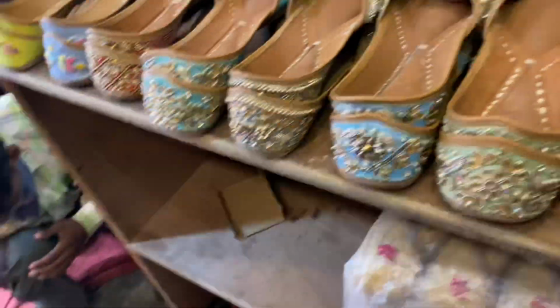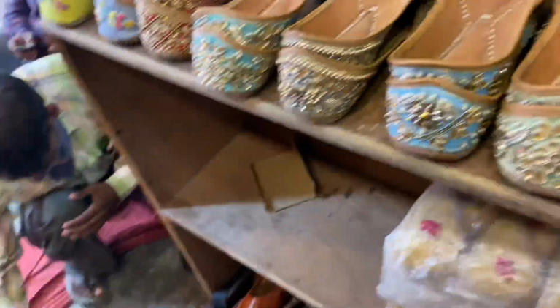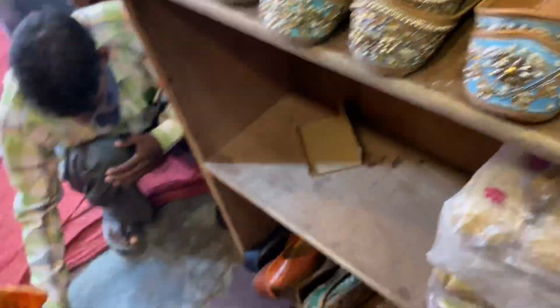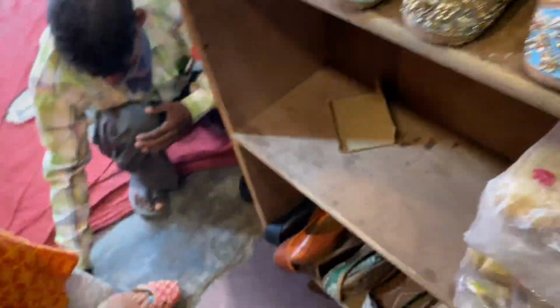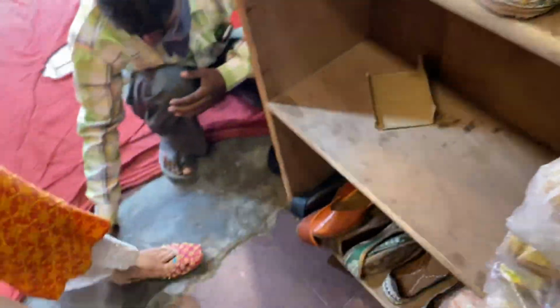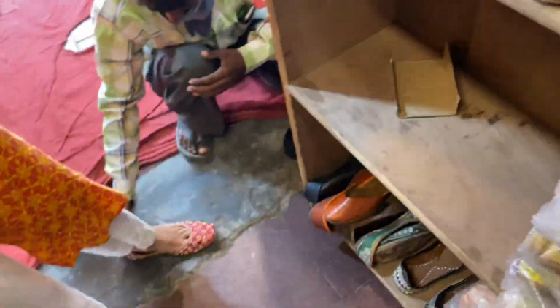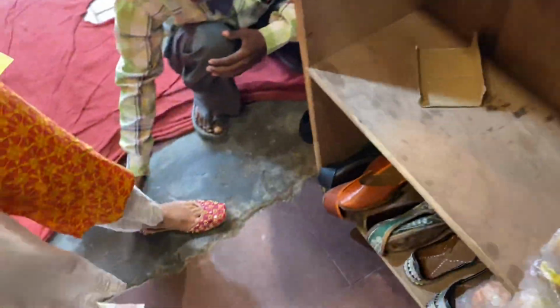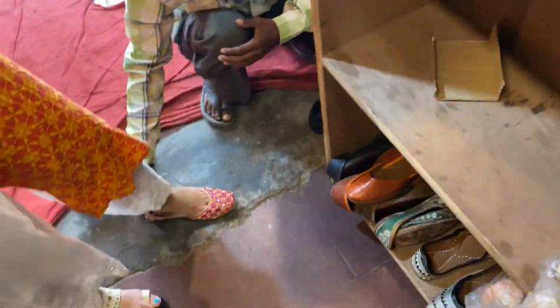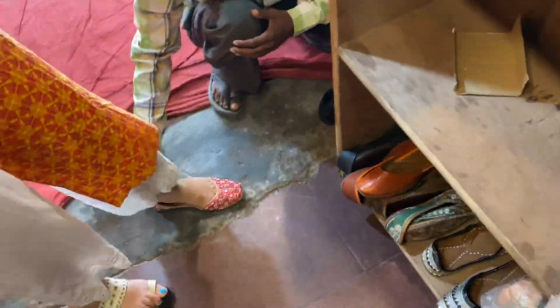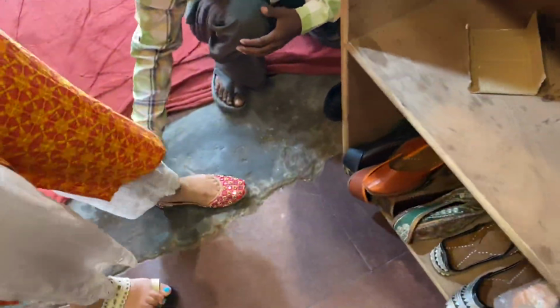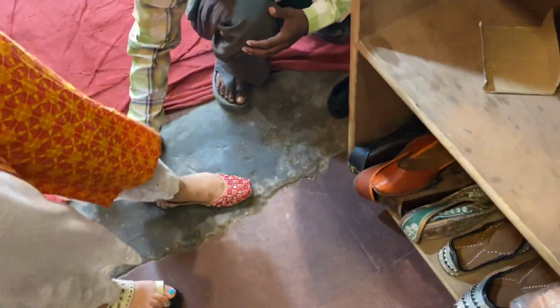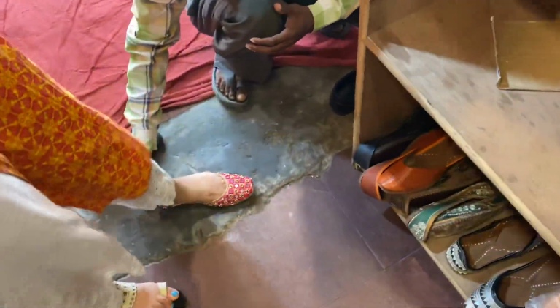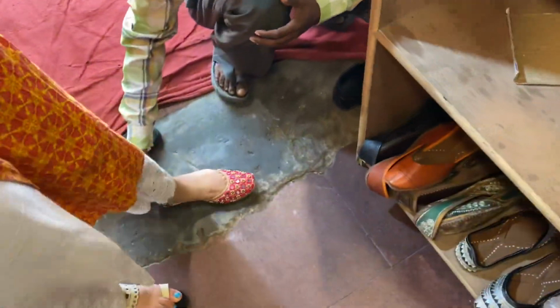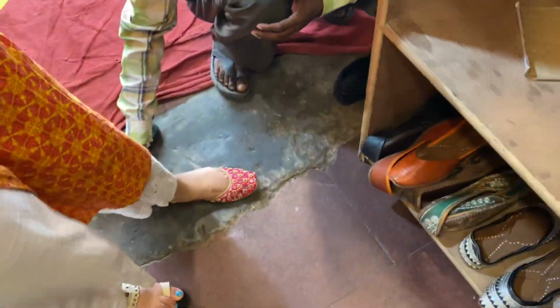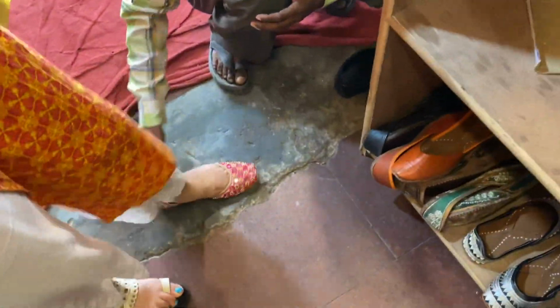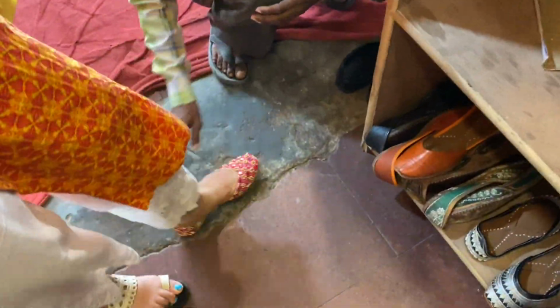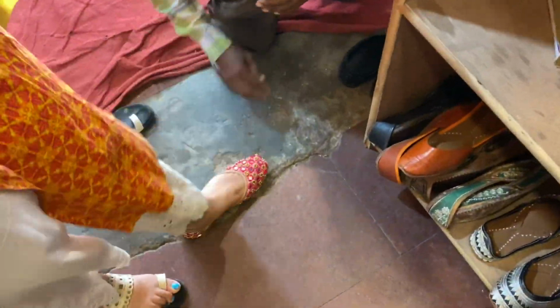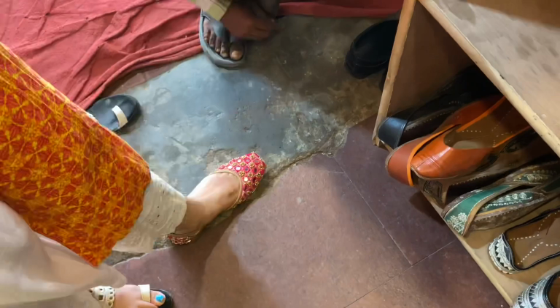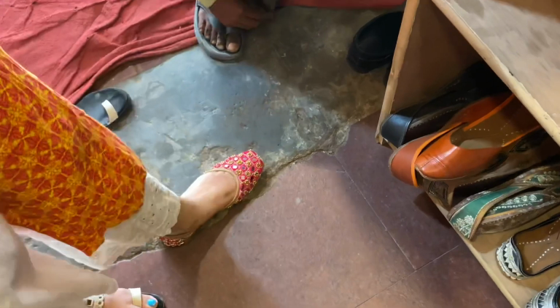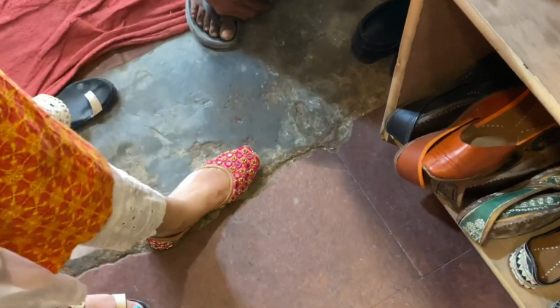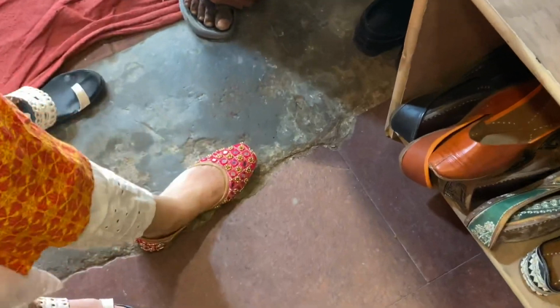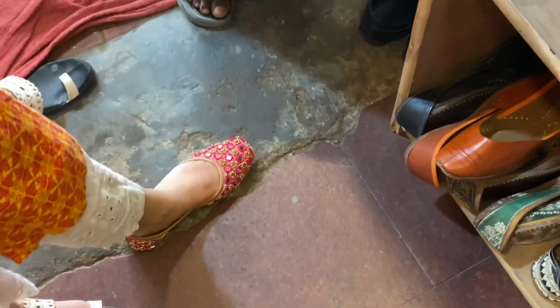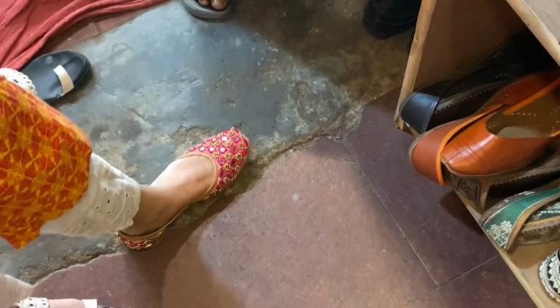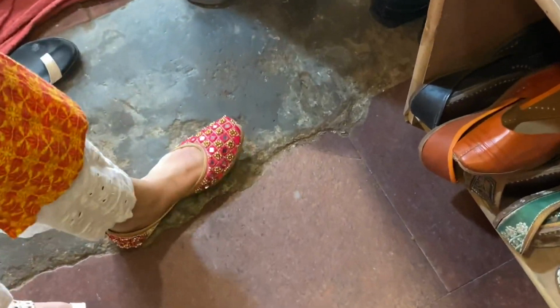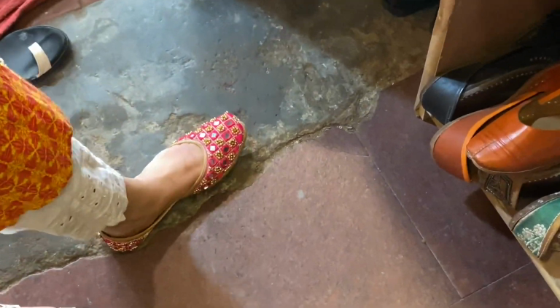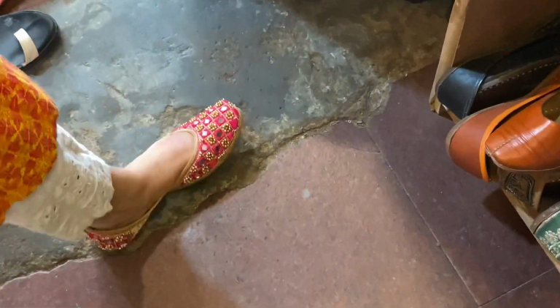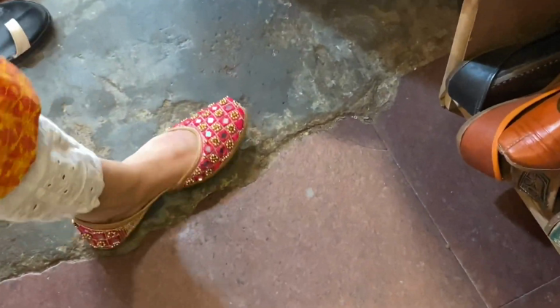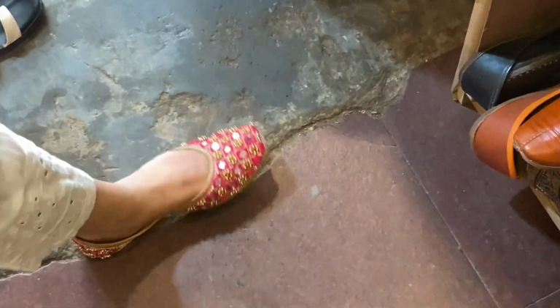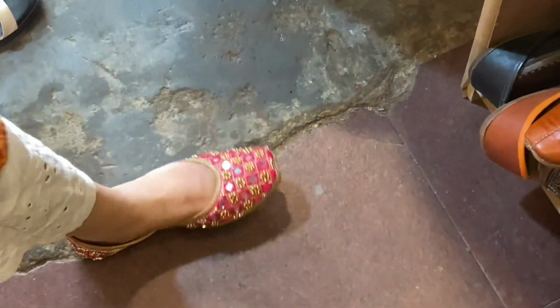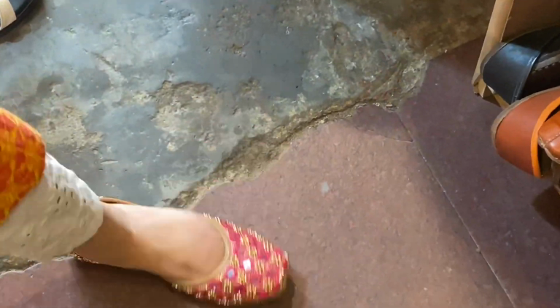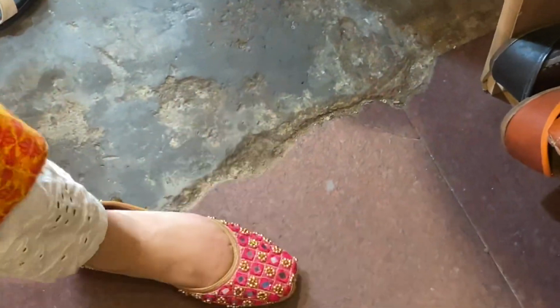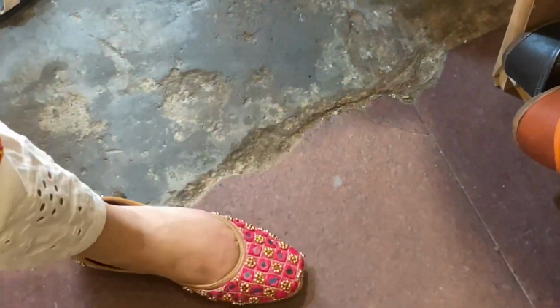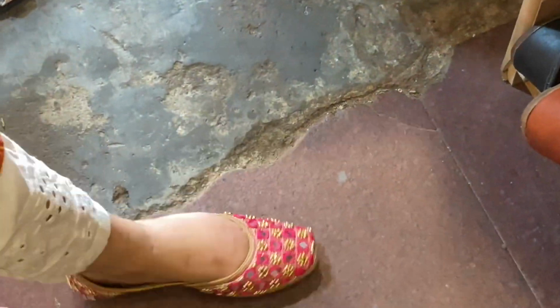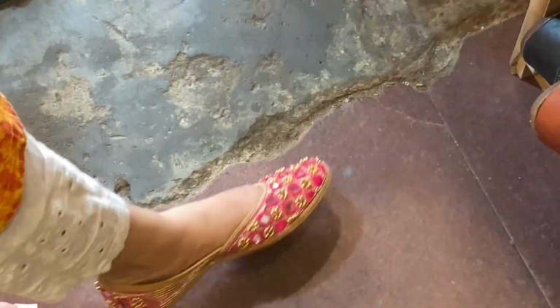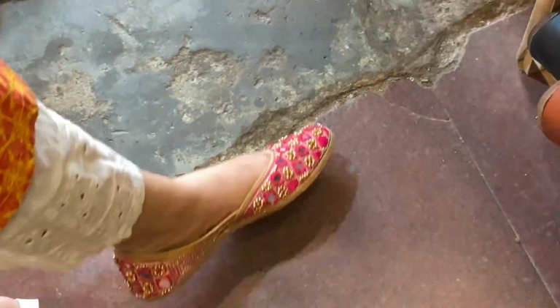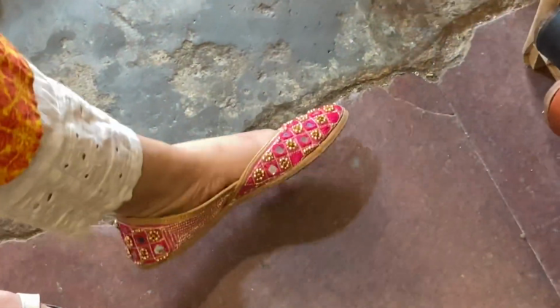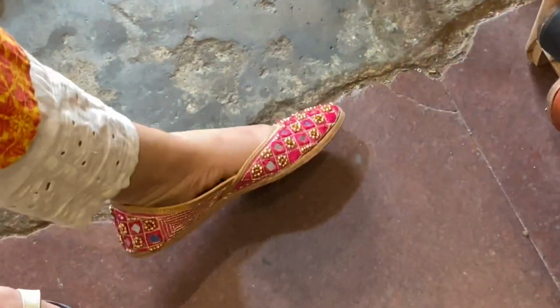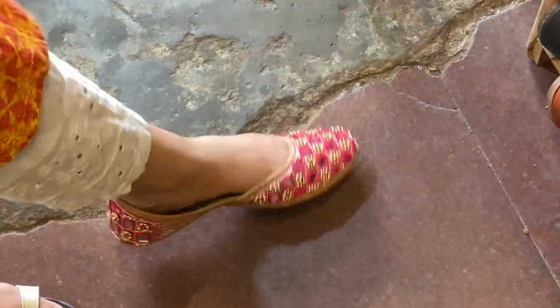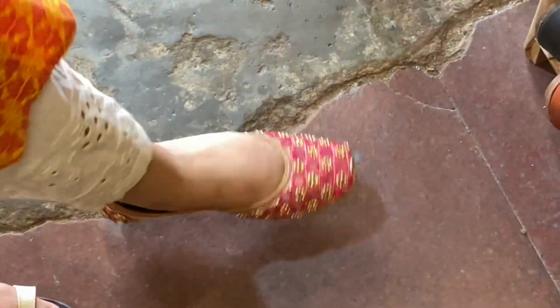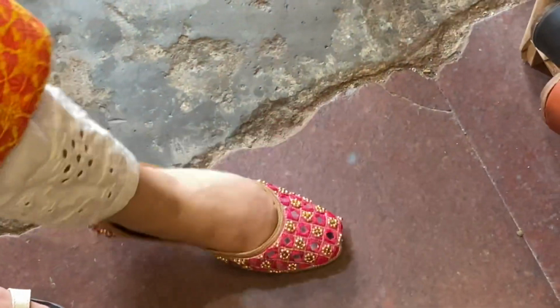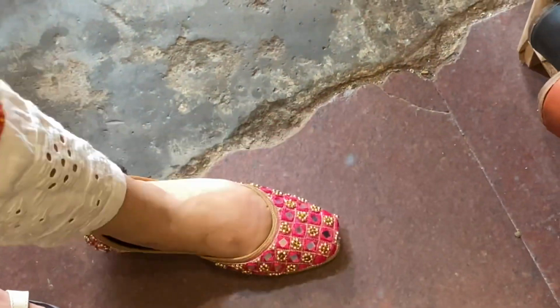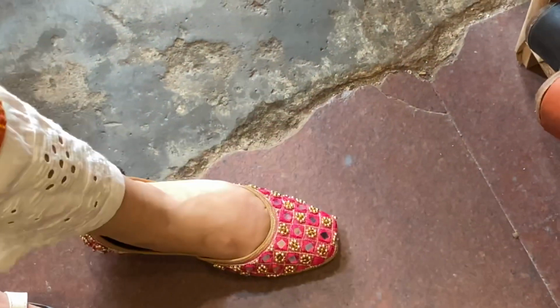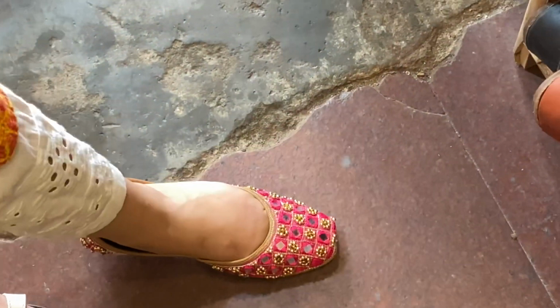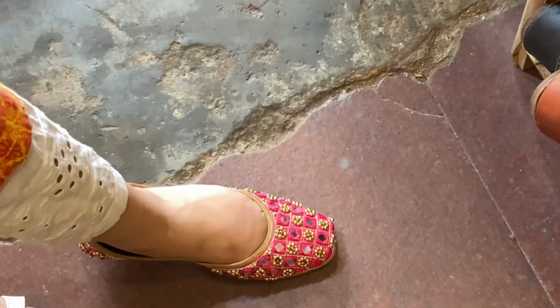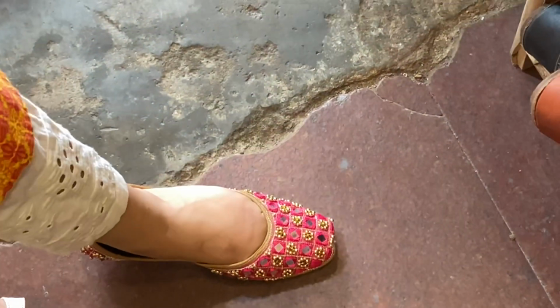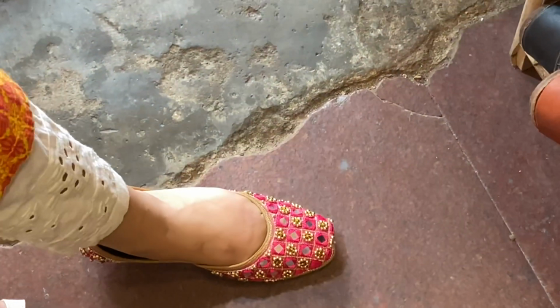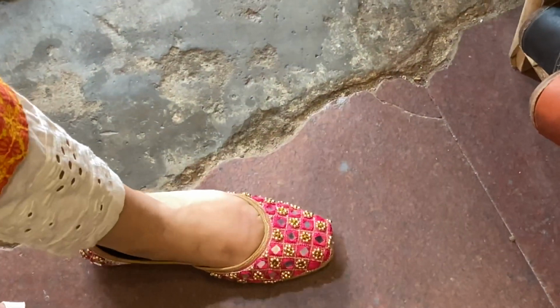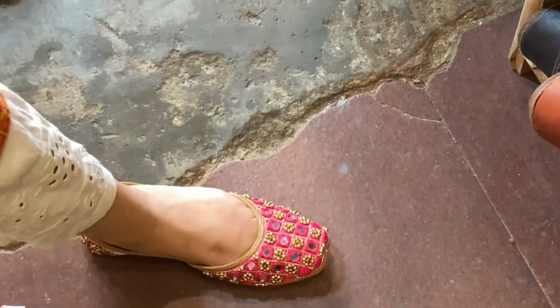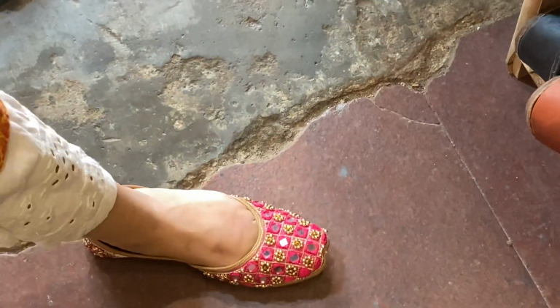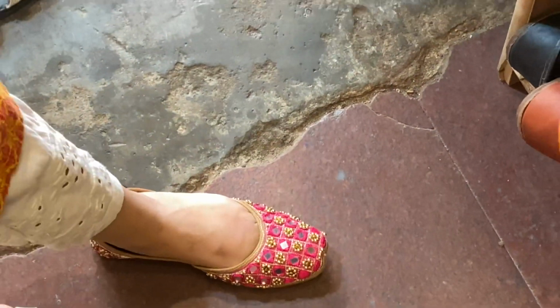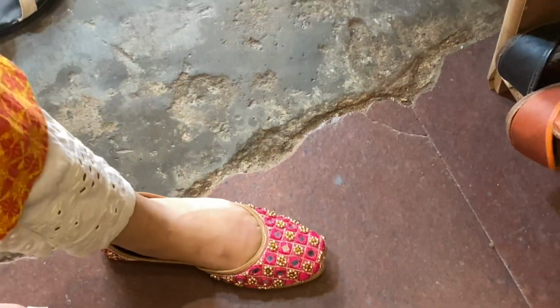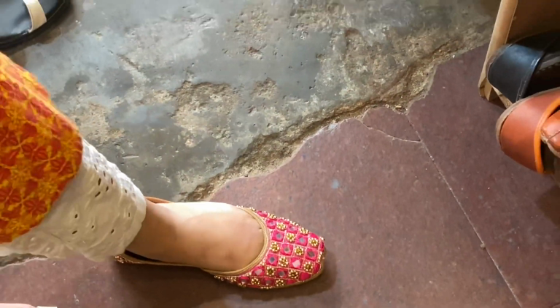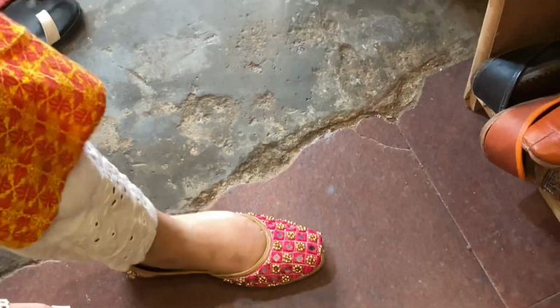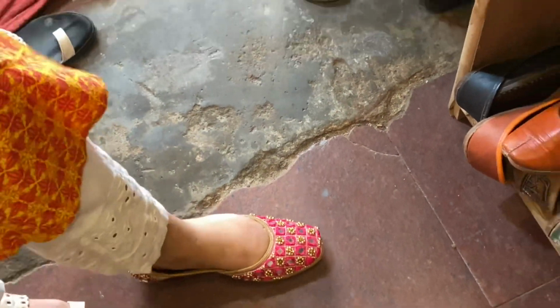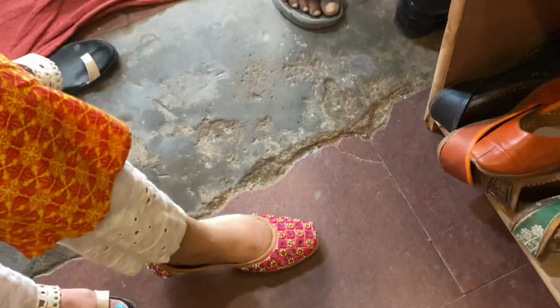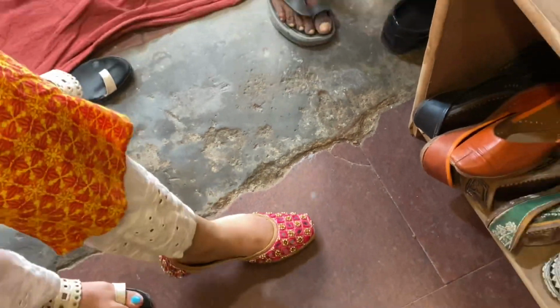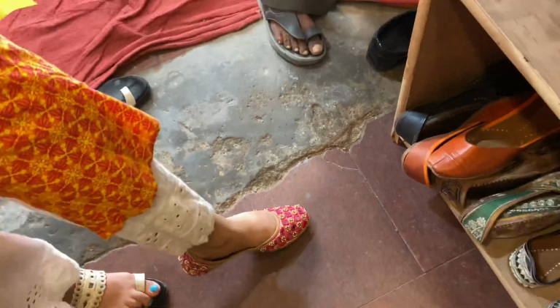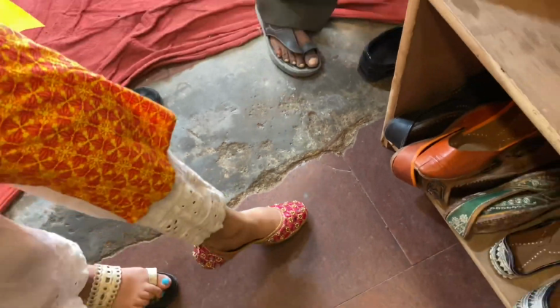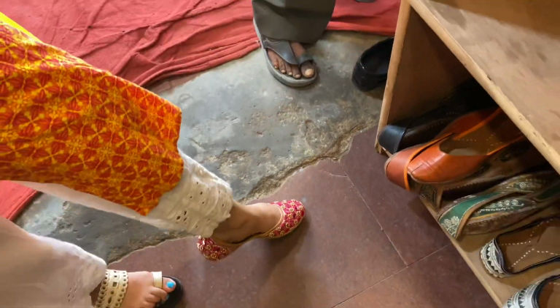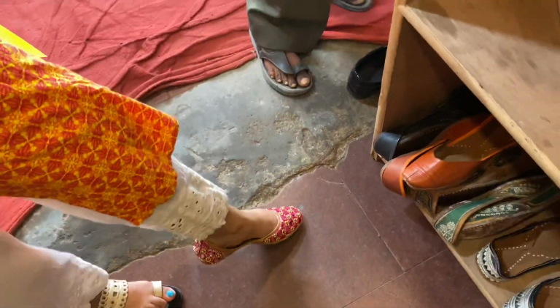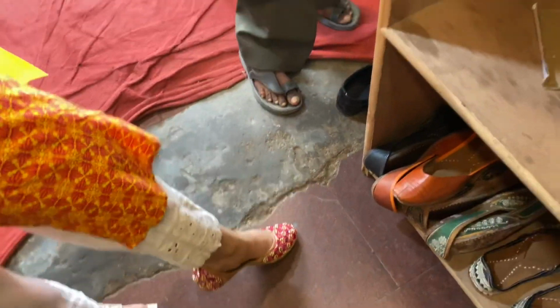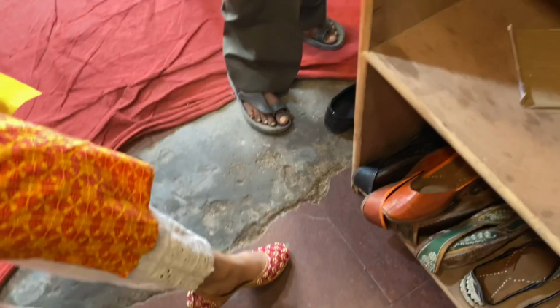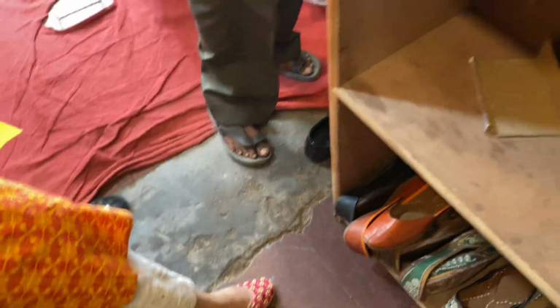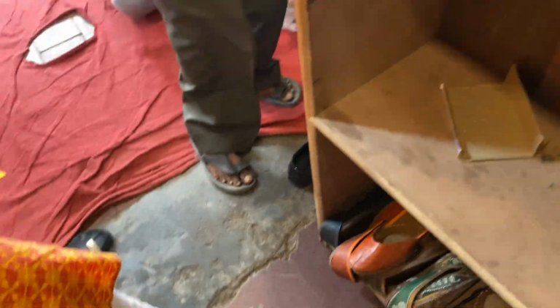I love this pink juttis too, with all the mirror work — it was also very pretty. This was for Rs. 1000.